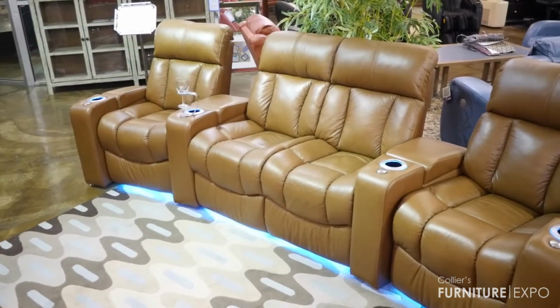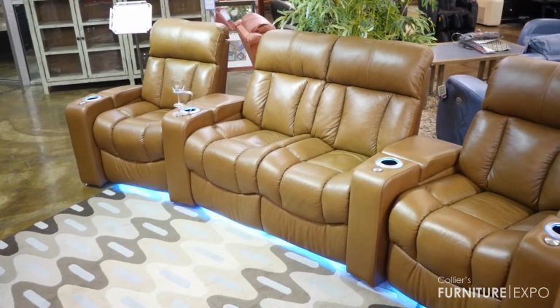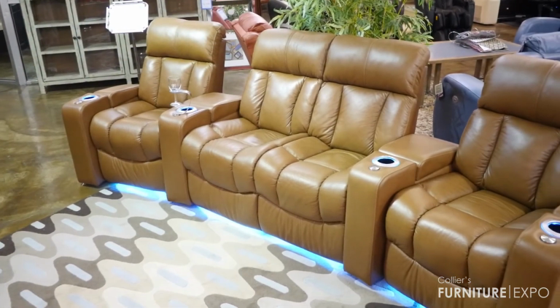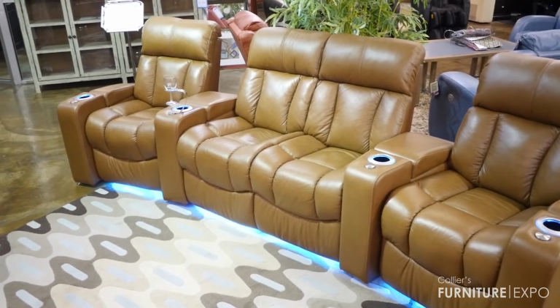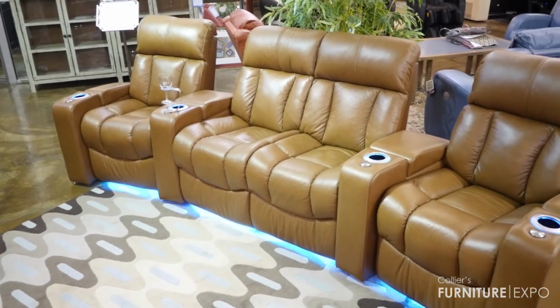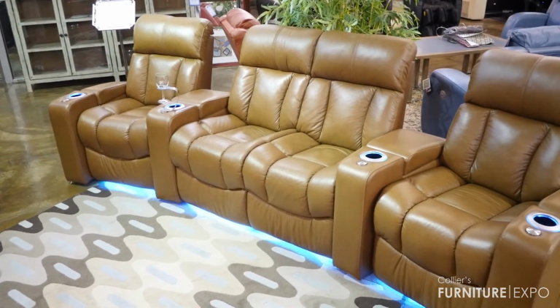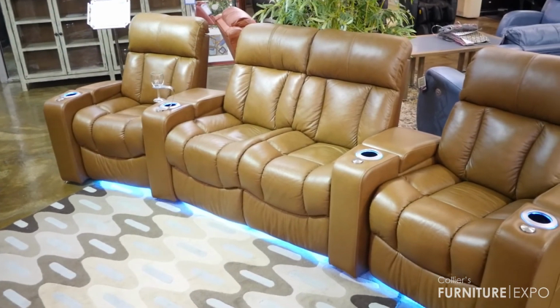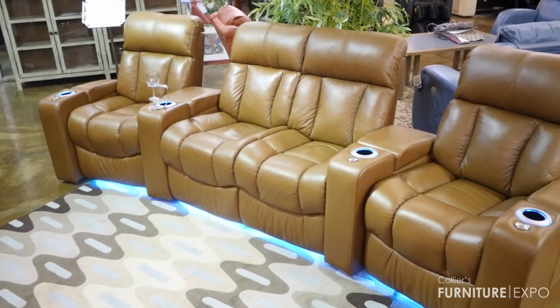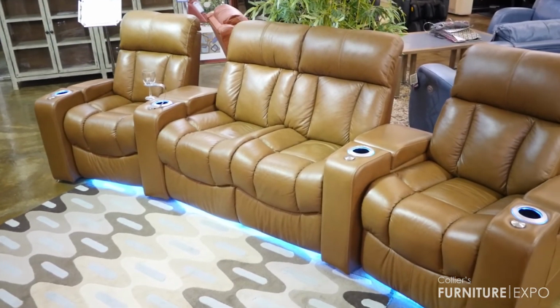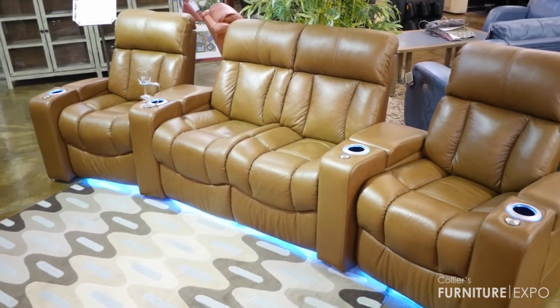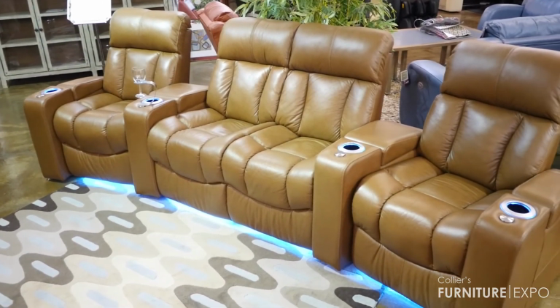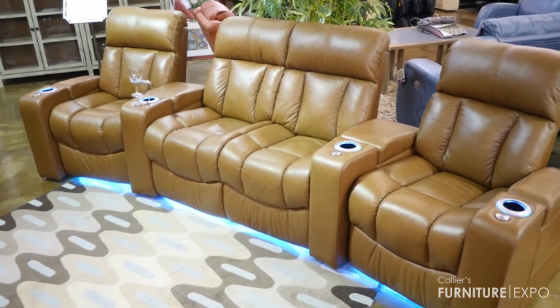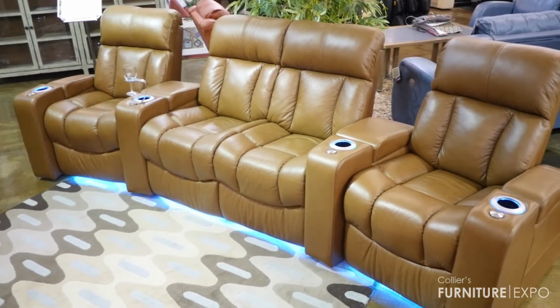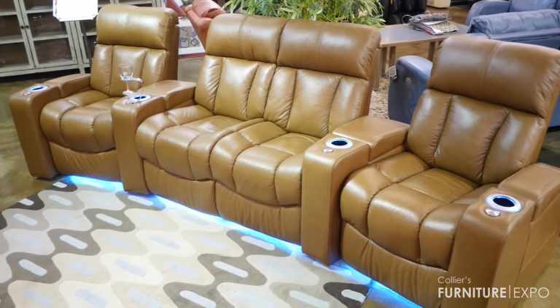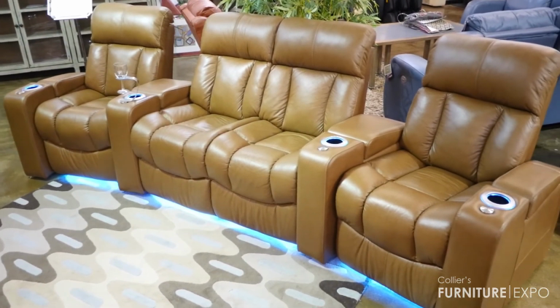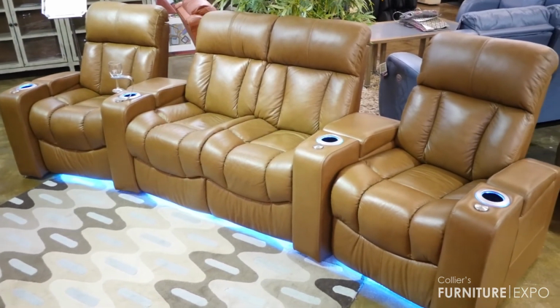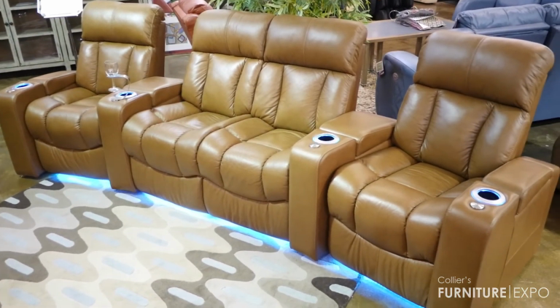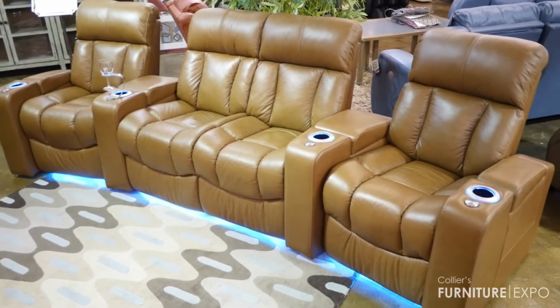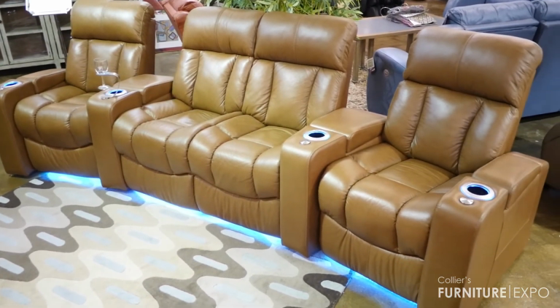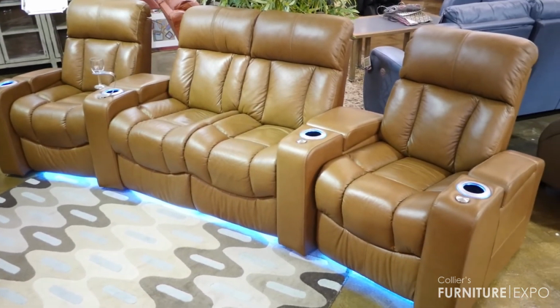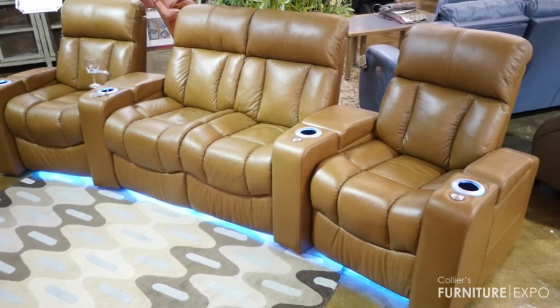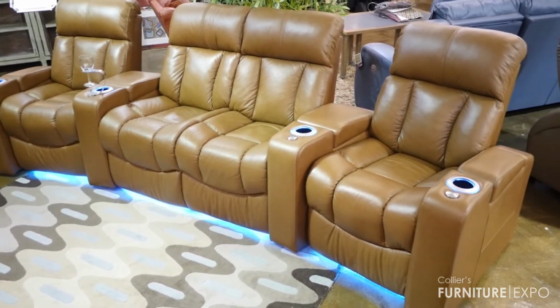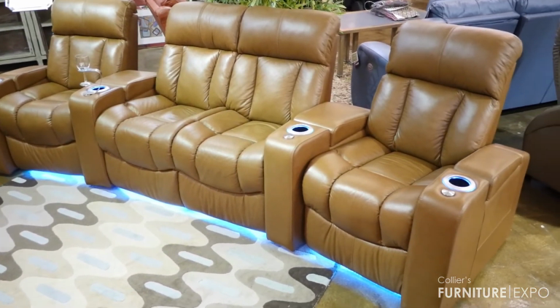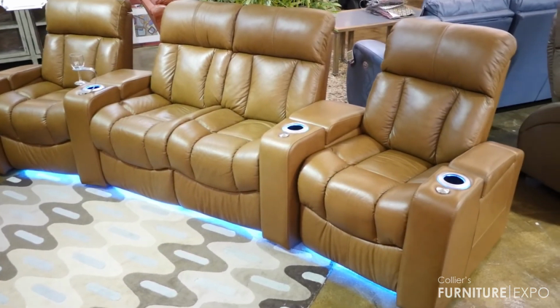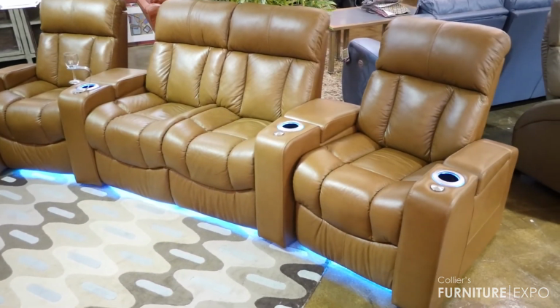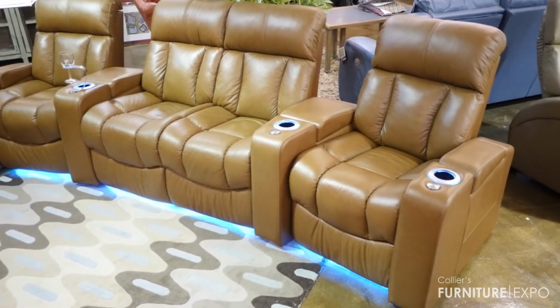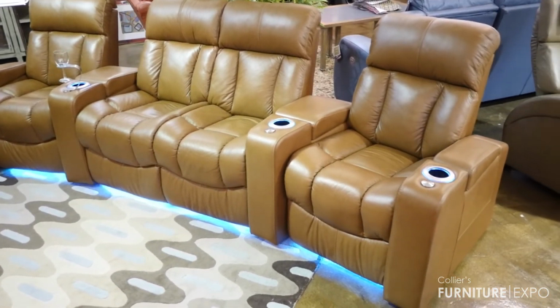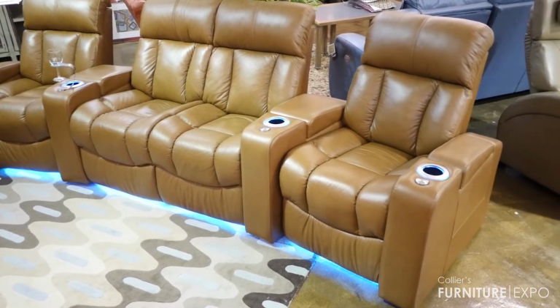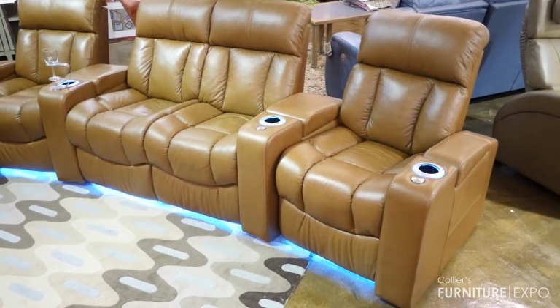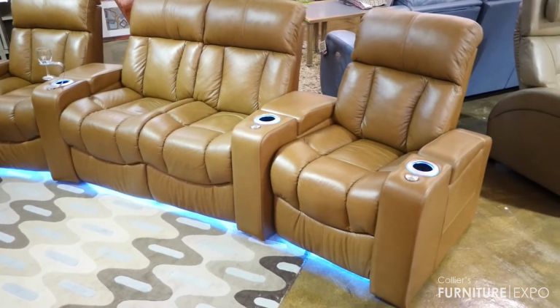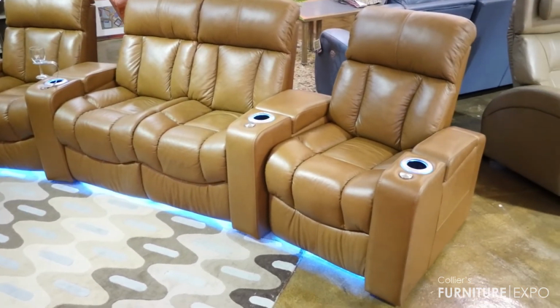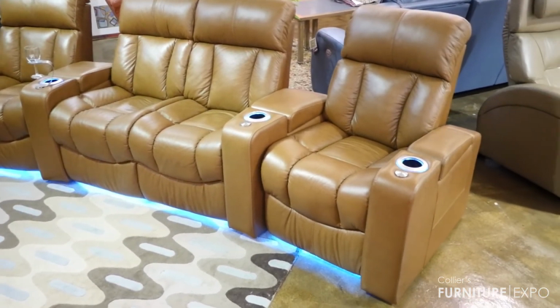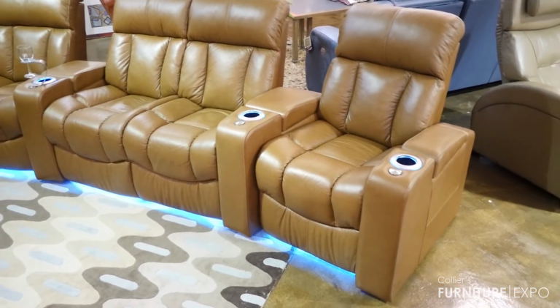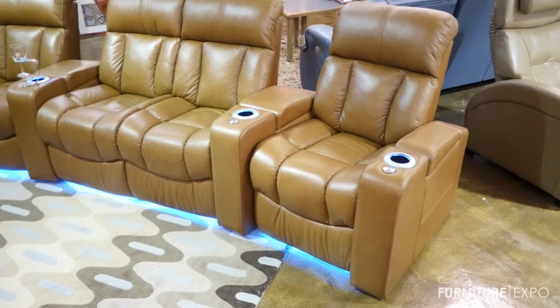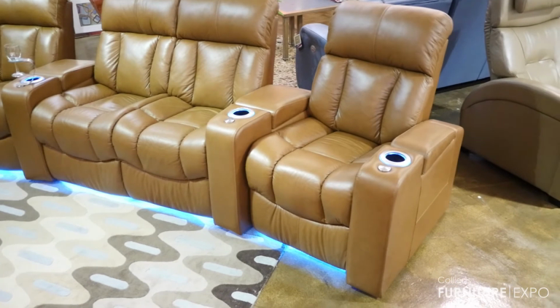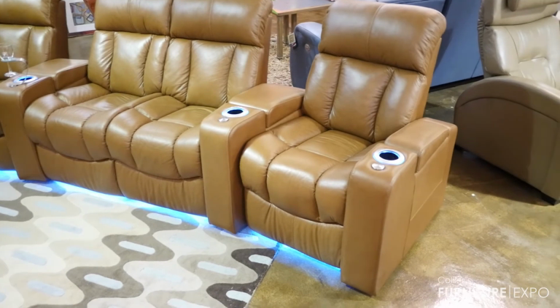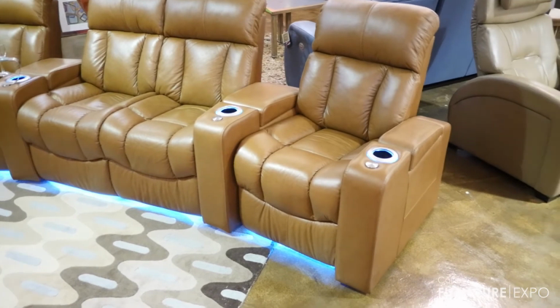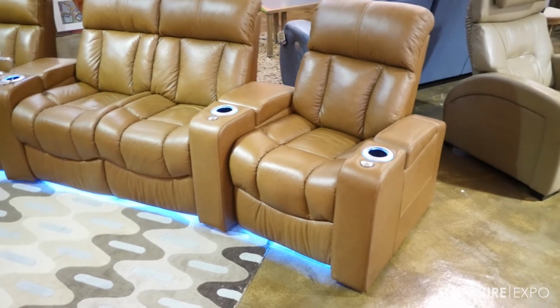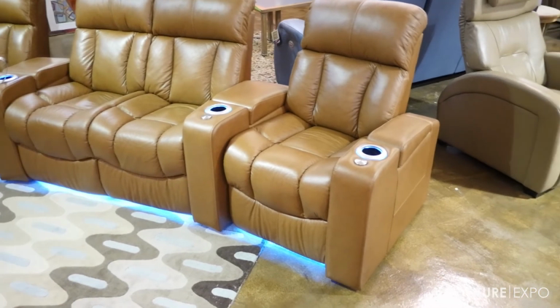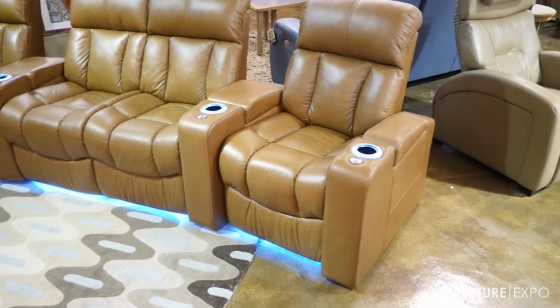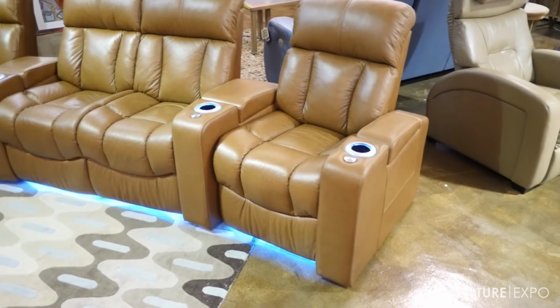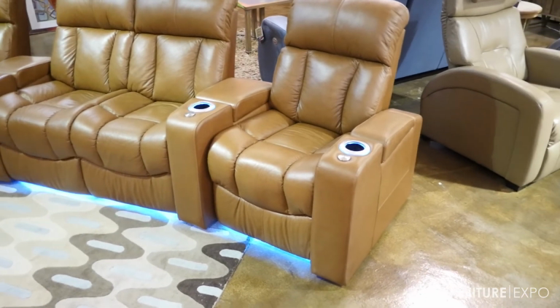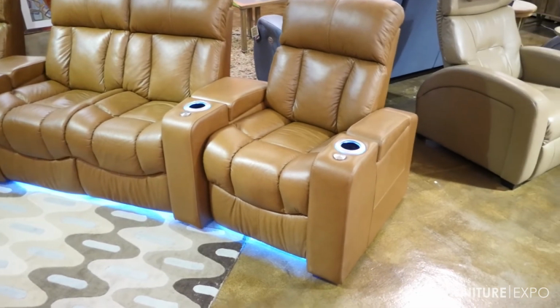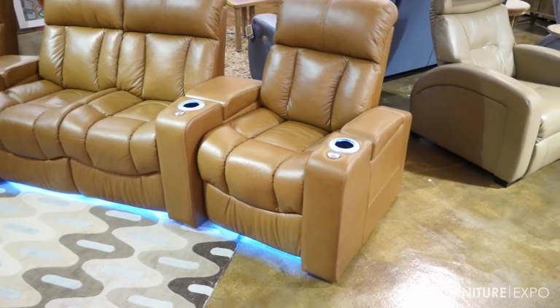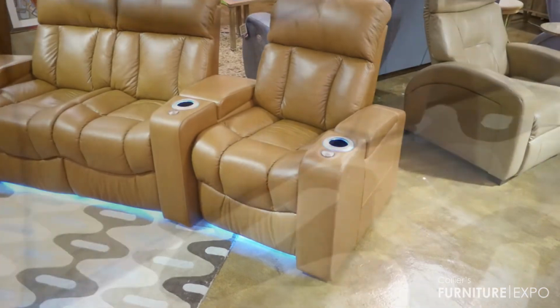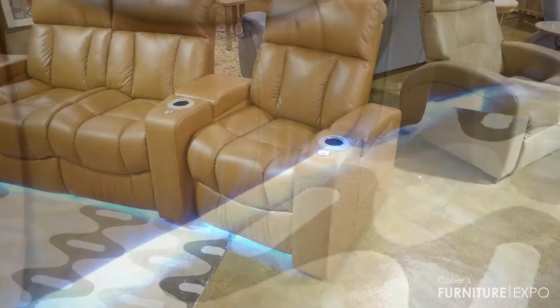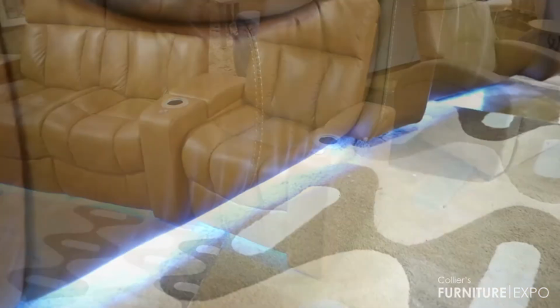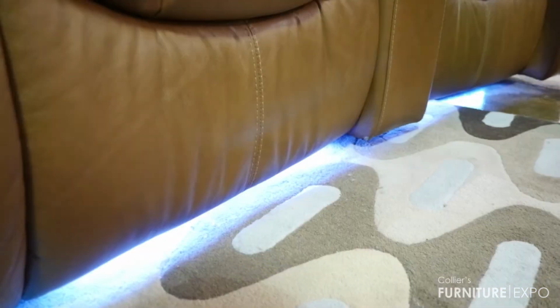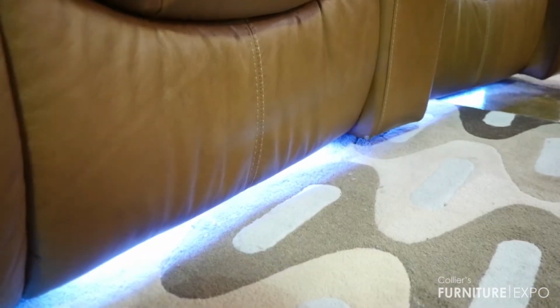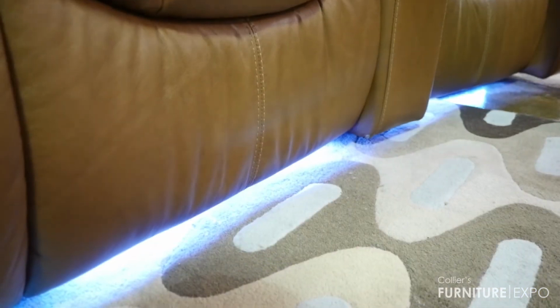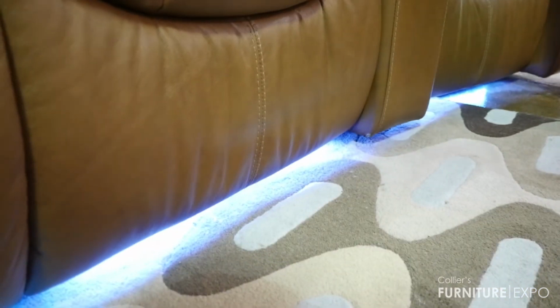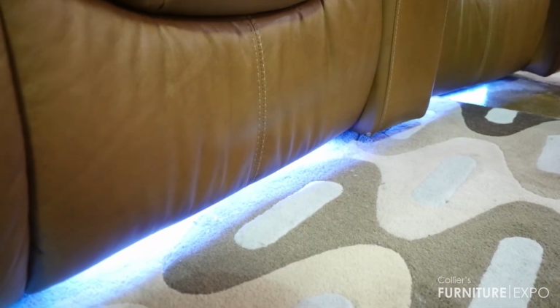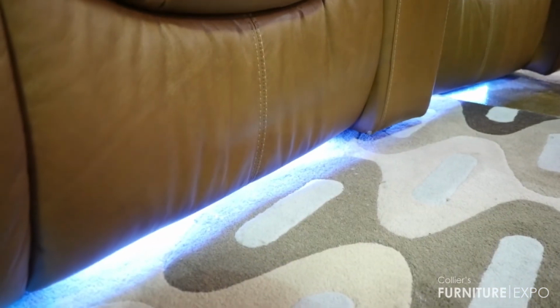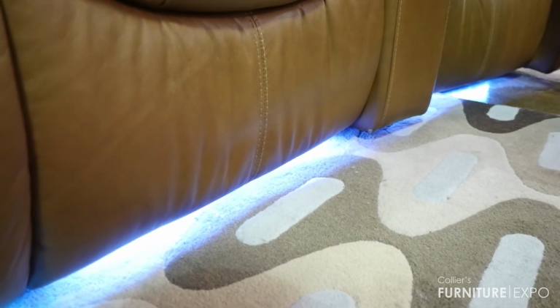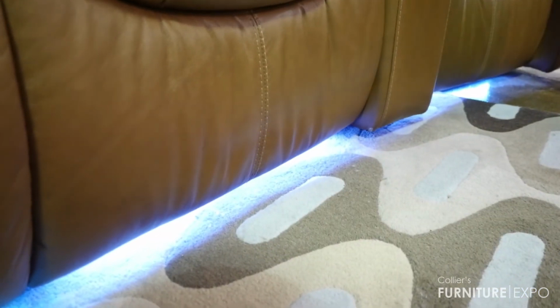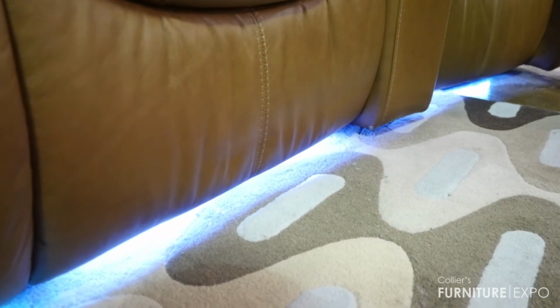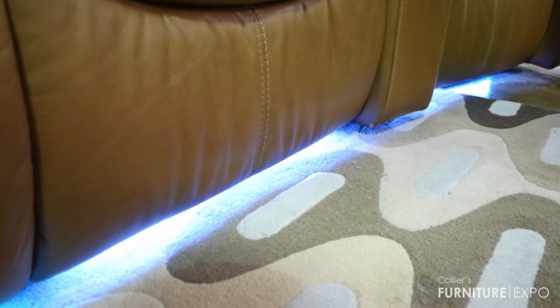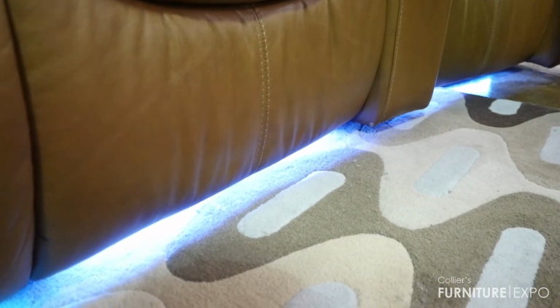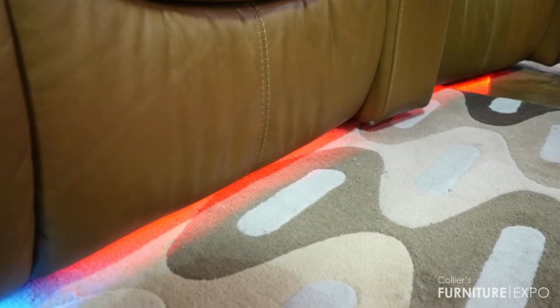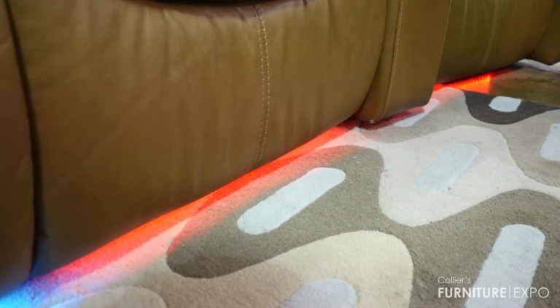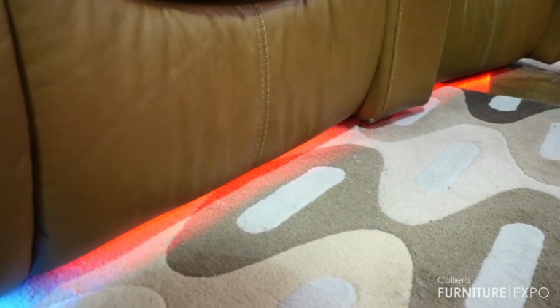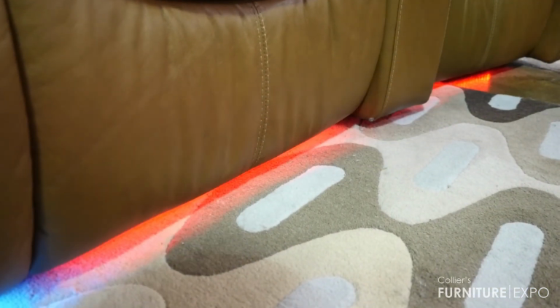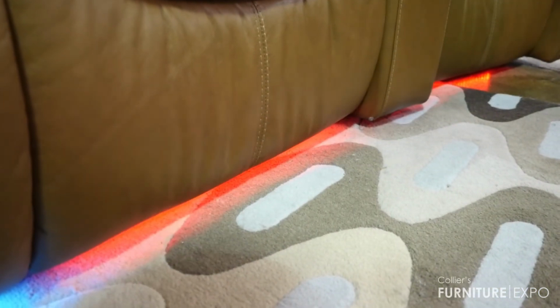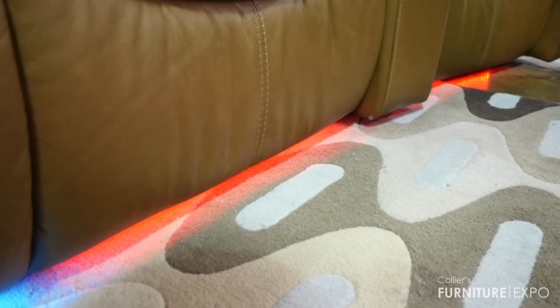The Palliser Paragon comes standard with the lights. You have seven different lights, and each light has three different intensities.